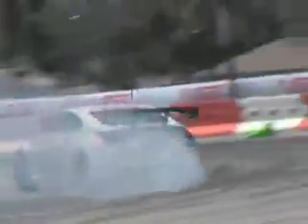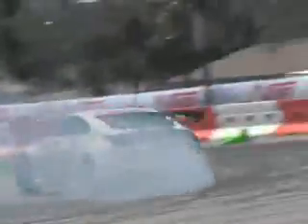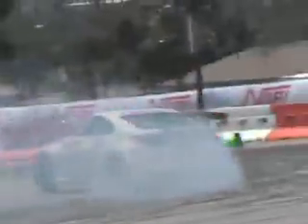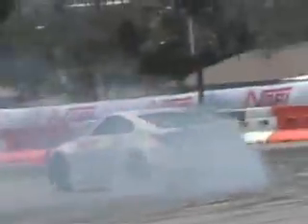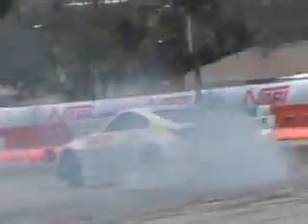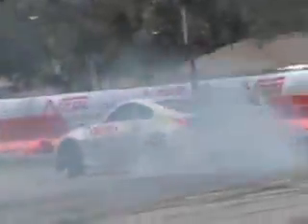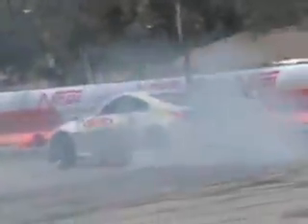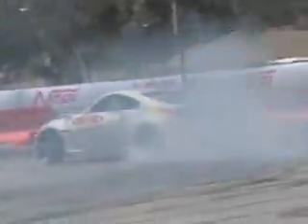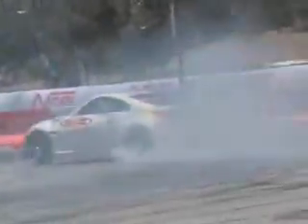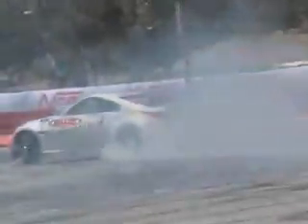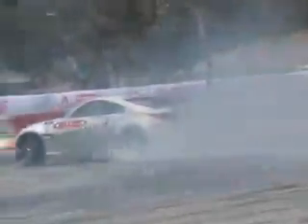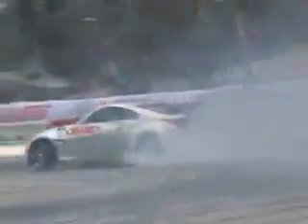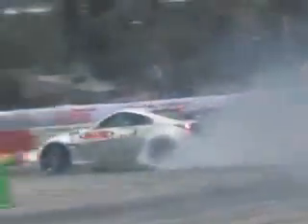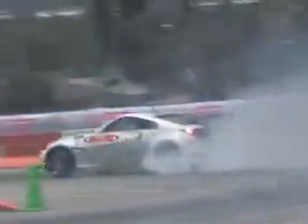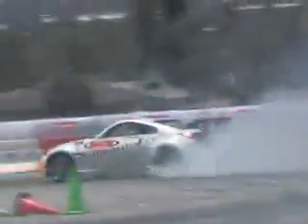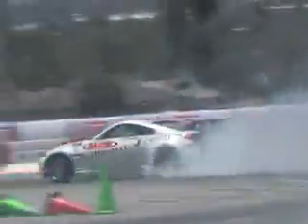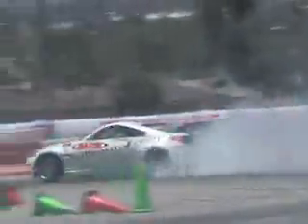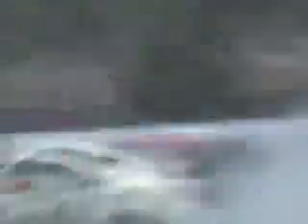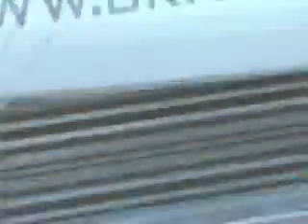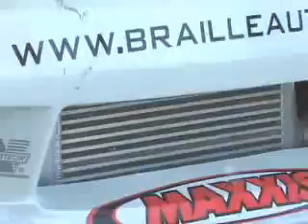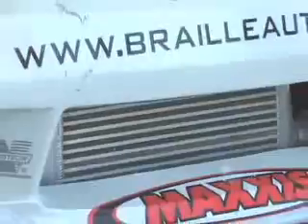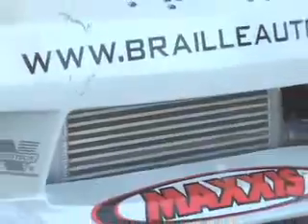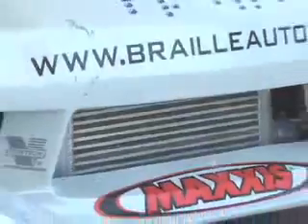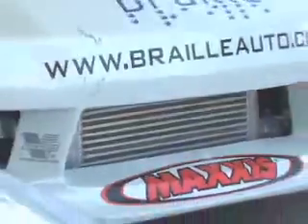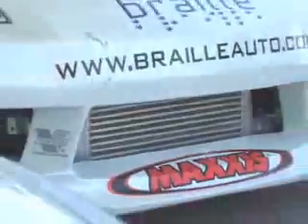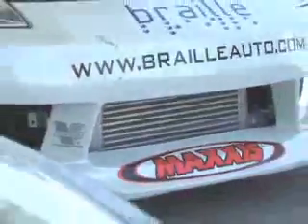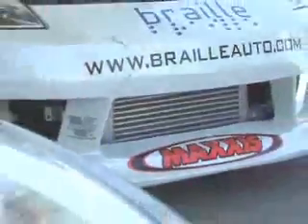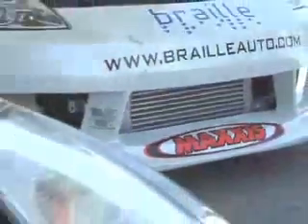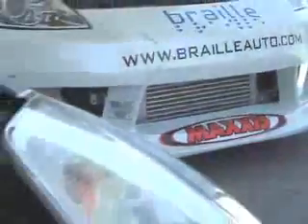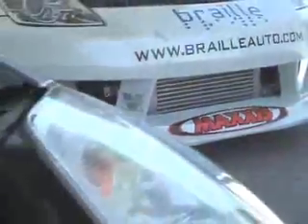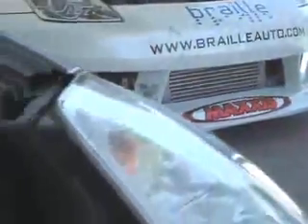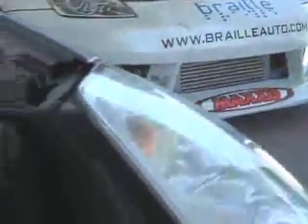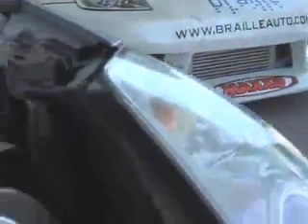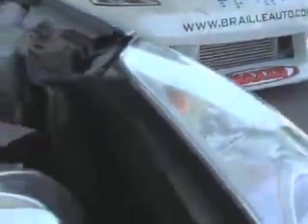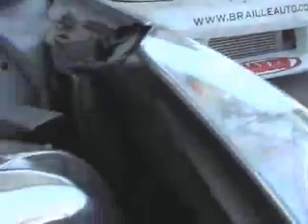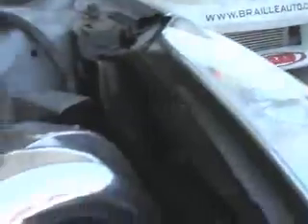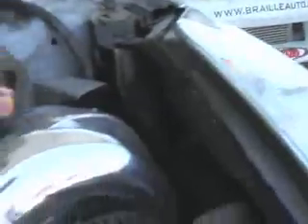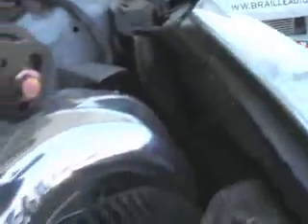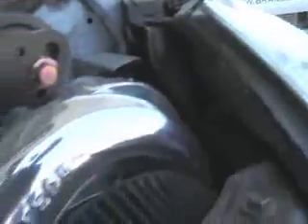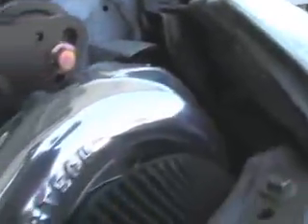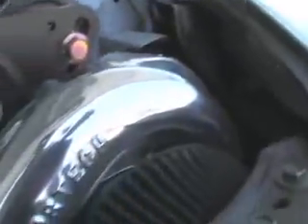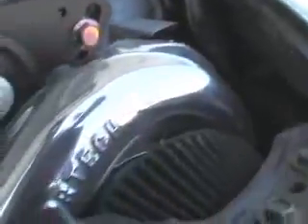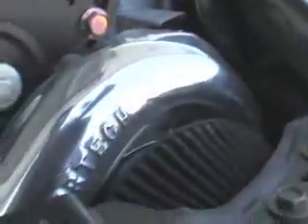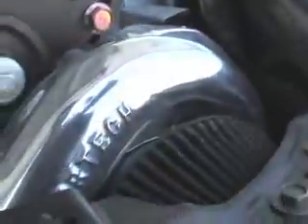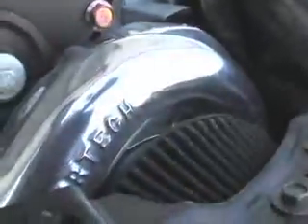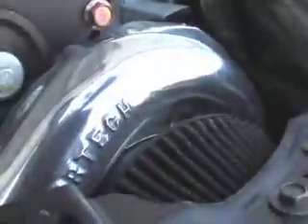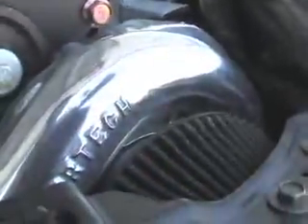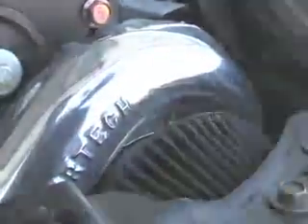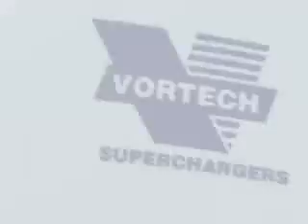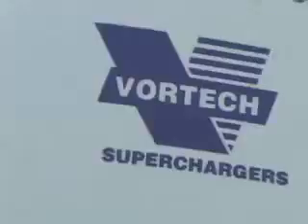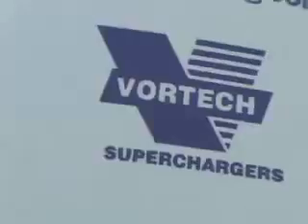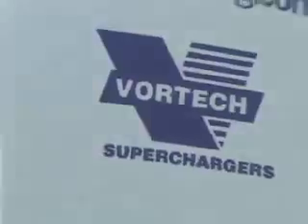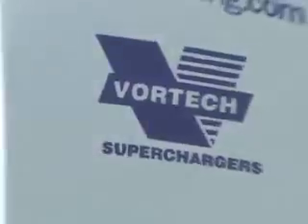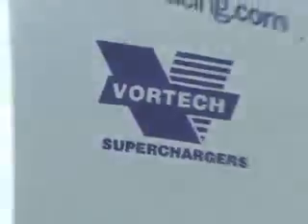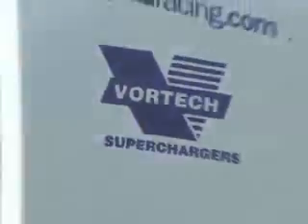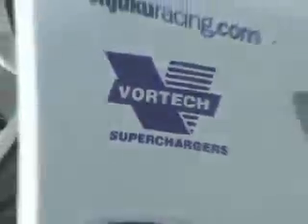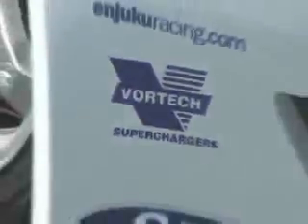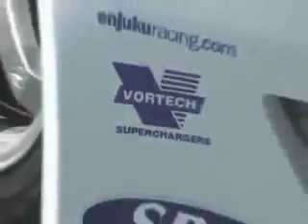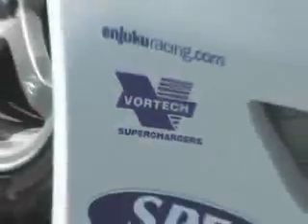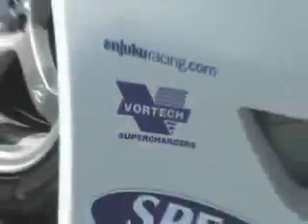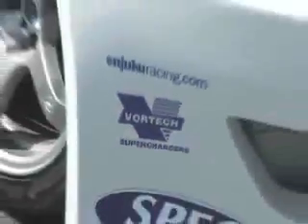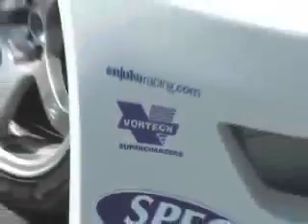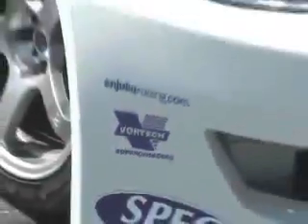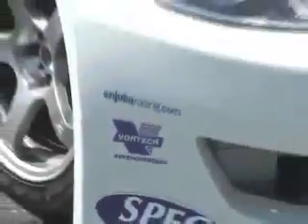If Vortec is the choice of Blake Fuller, don't you think you should think about putting one on your Z? Learn more at VortecSuperchargers.com.